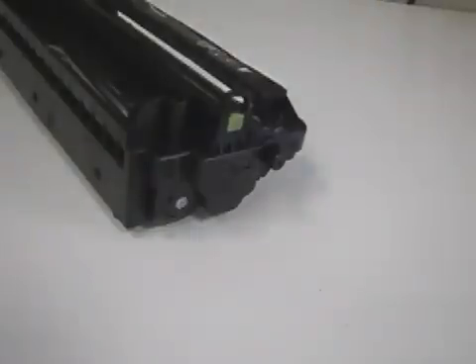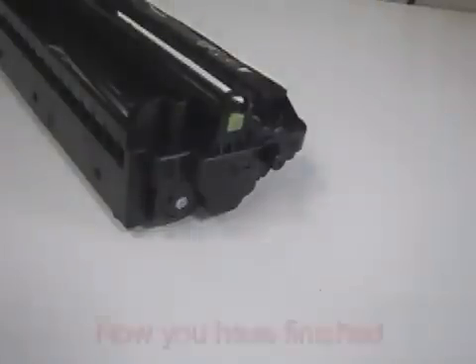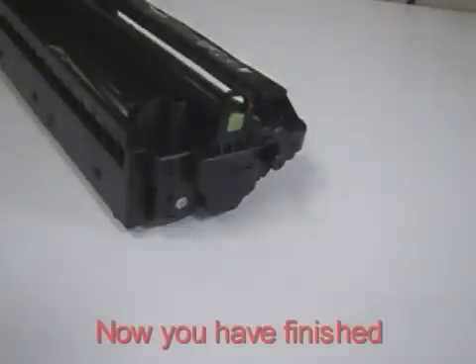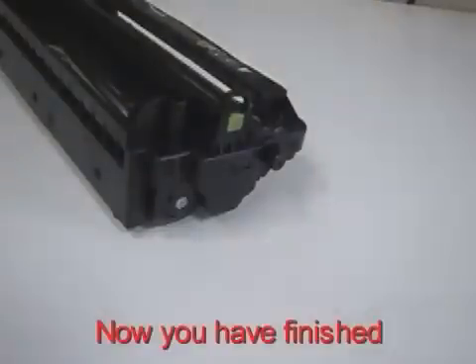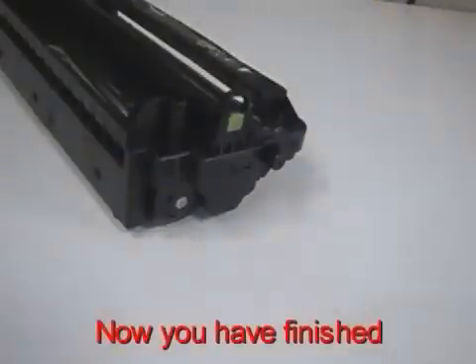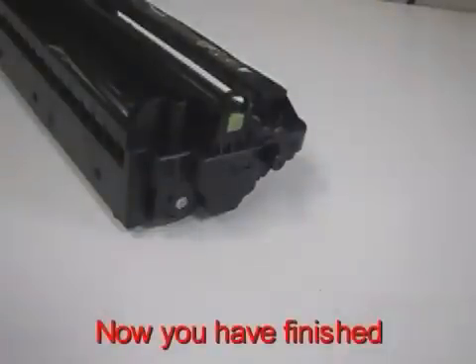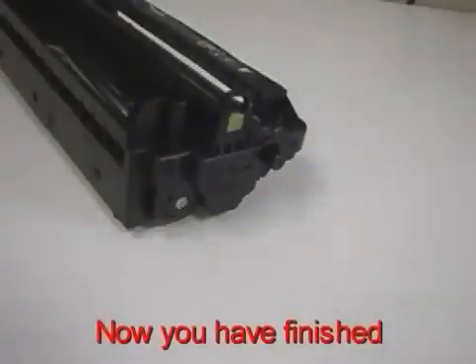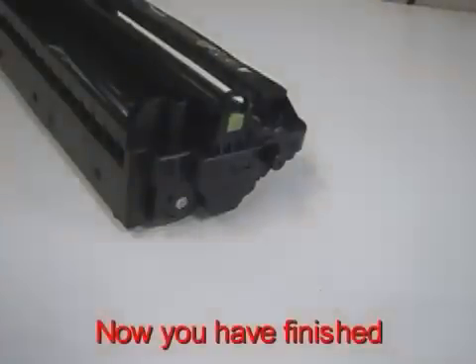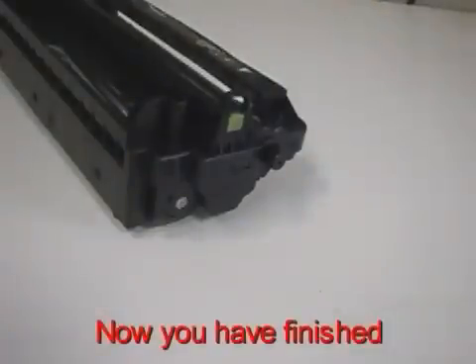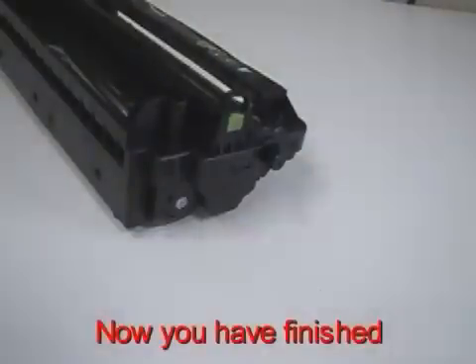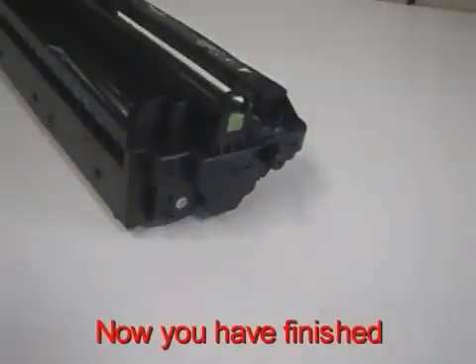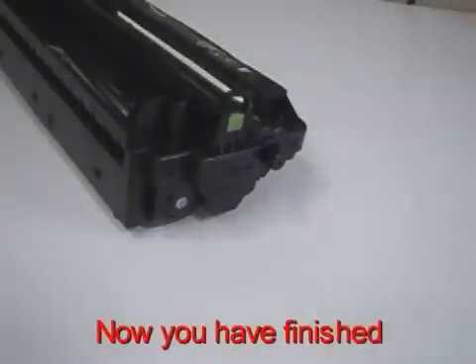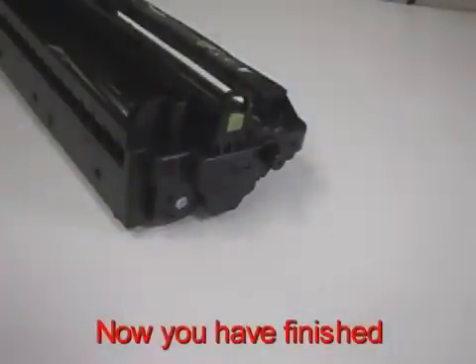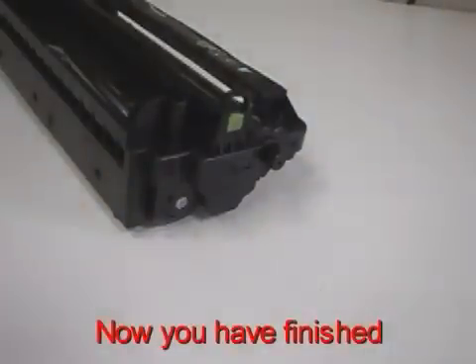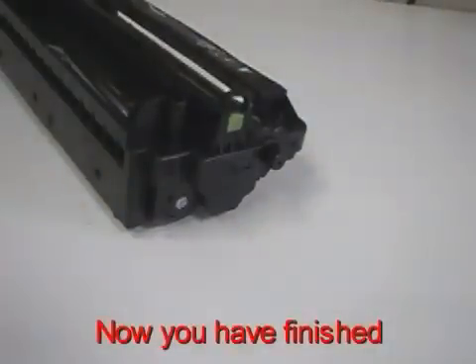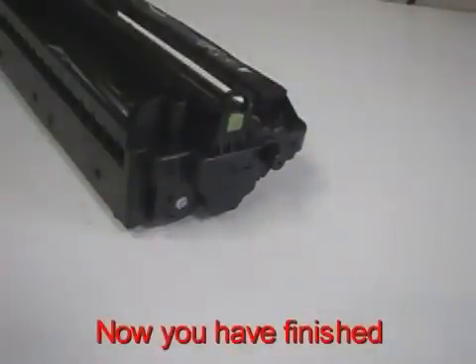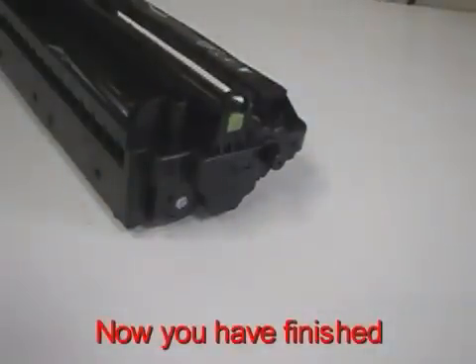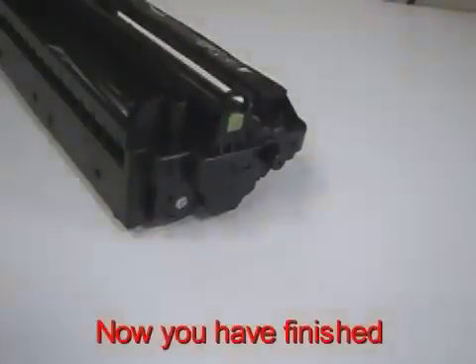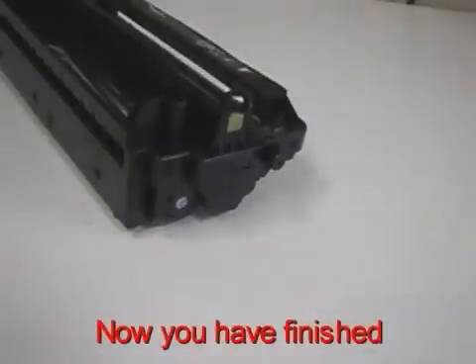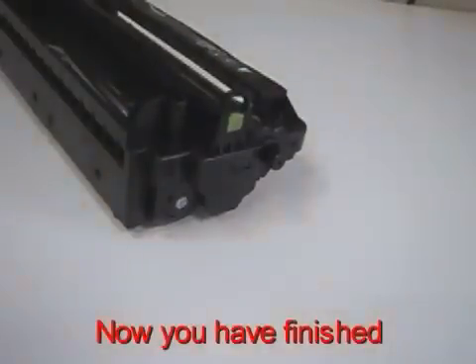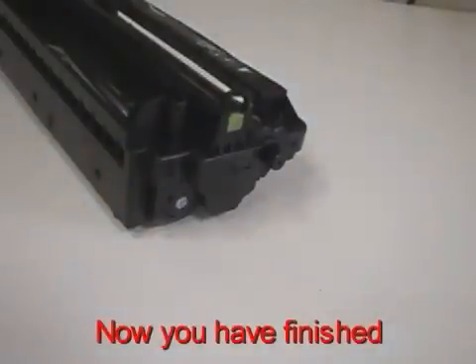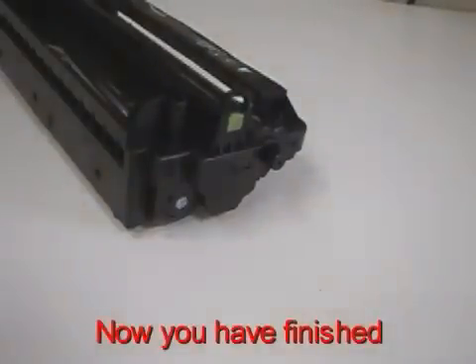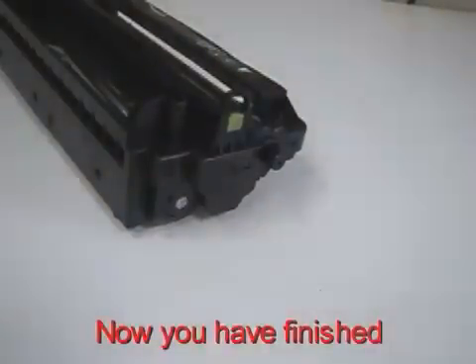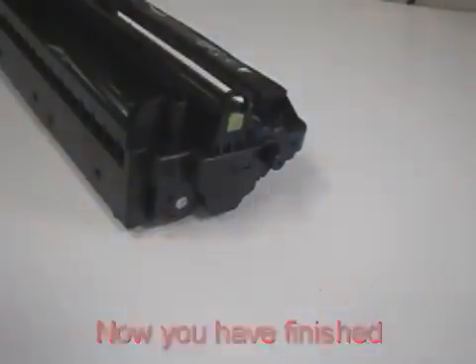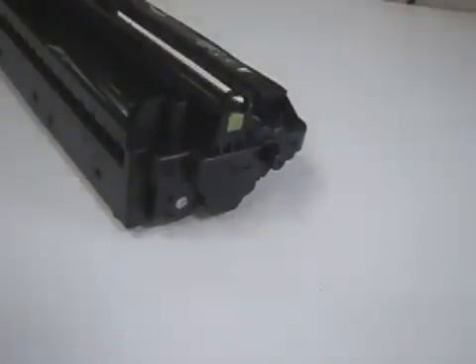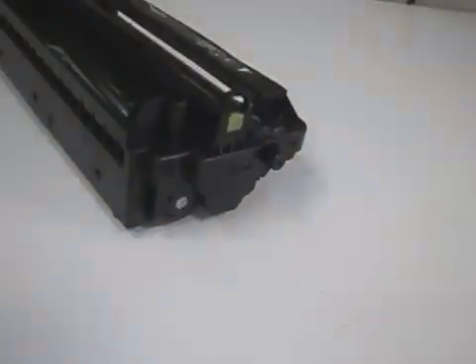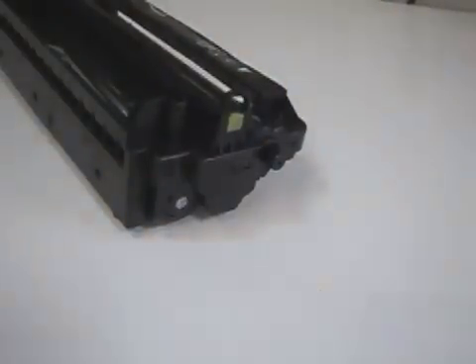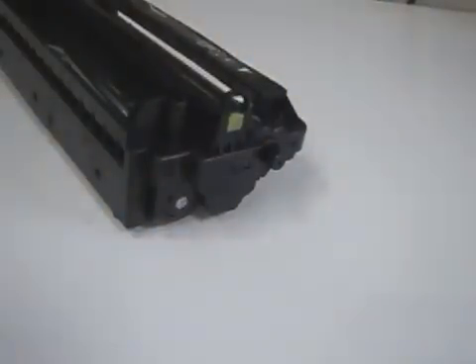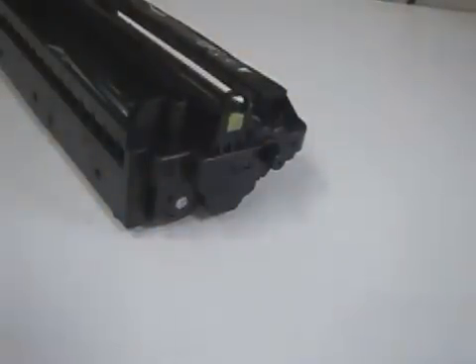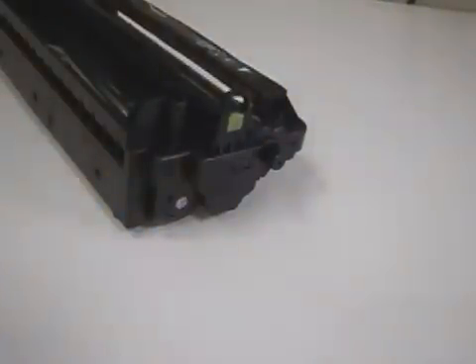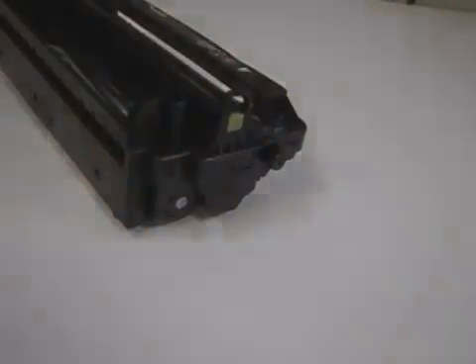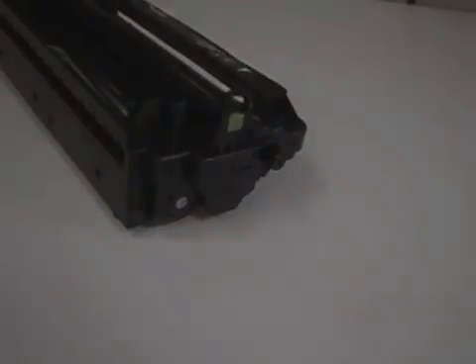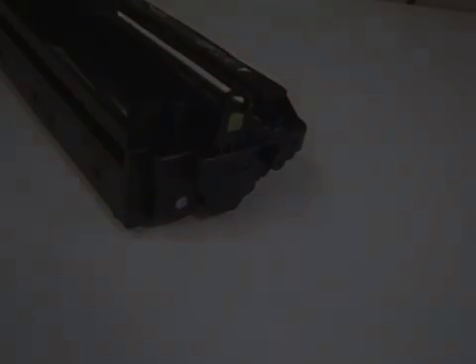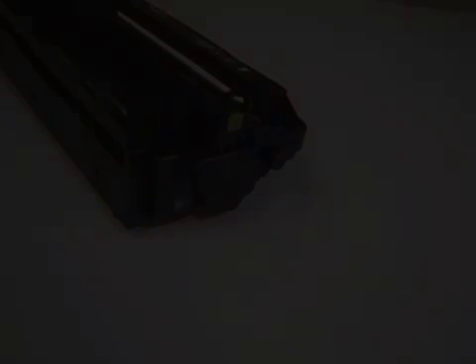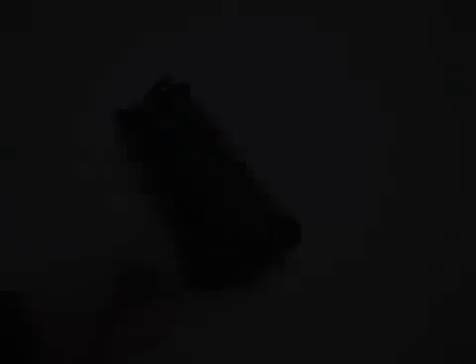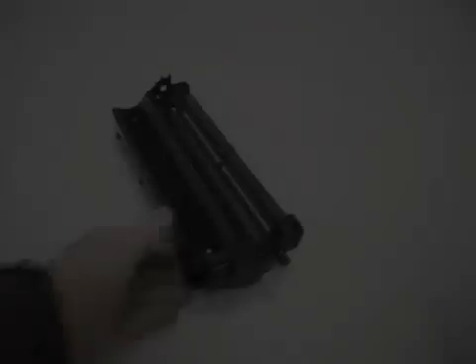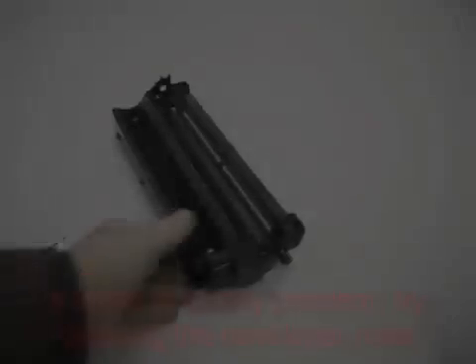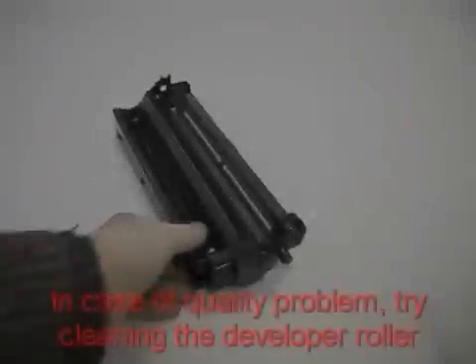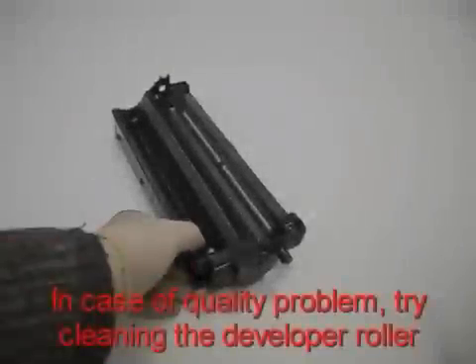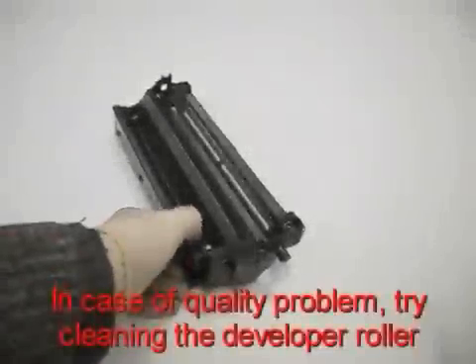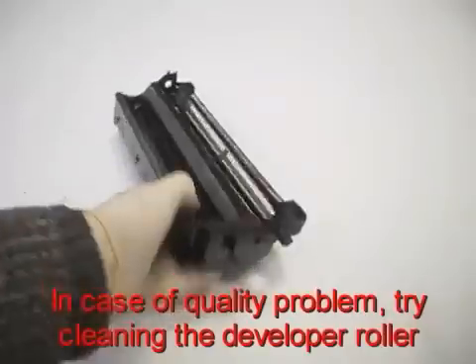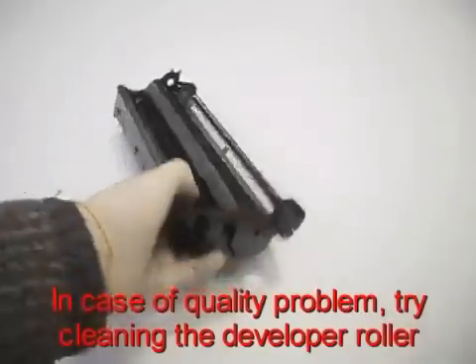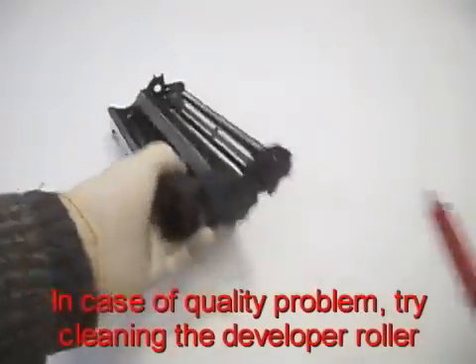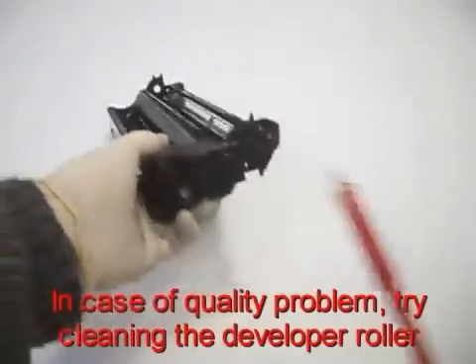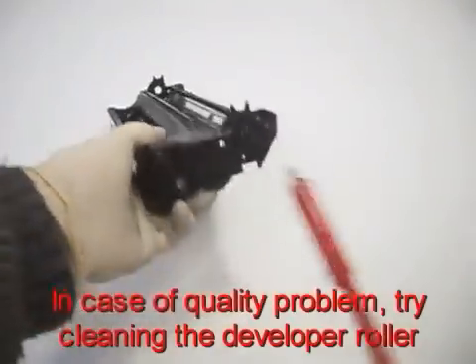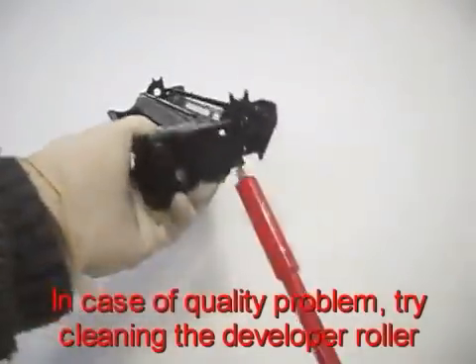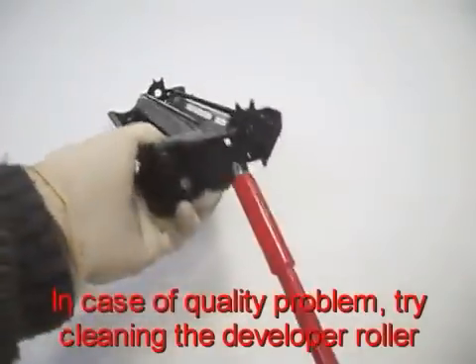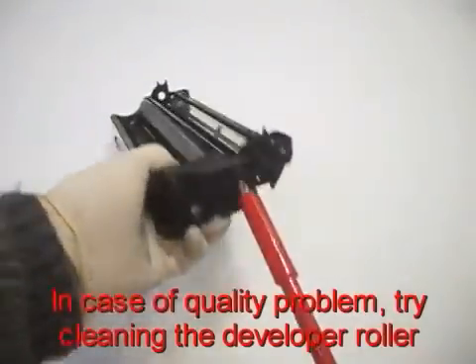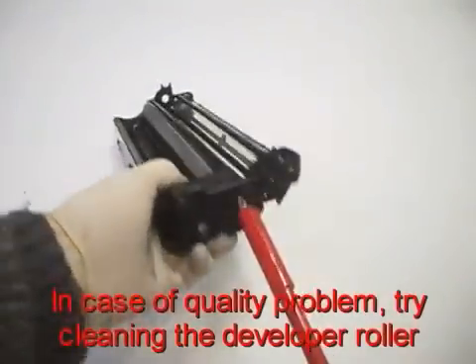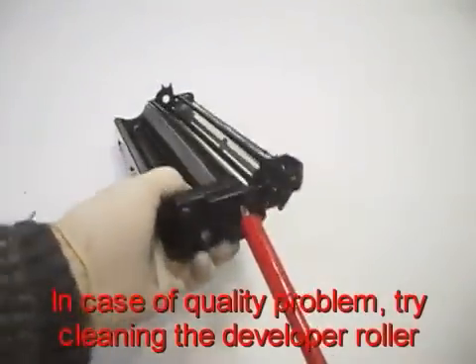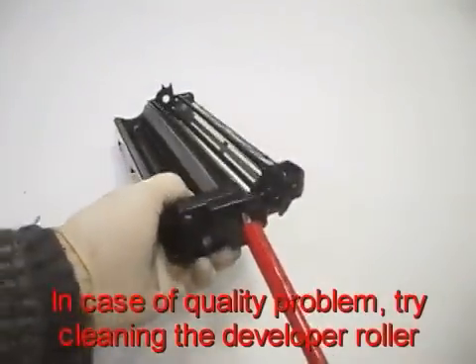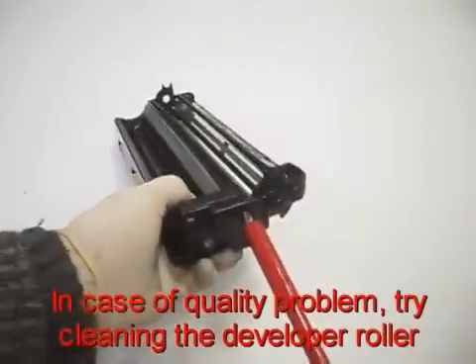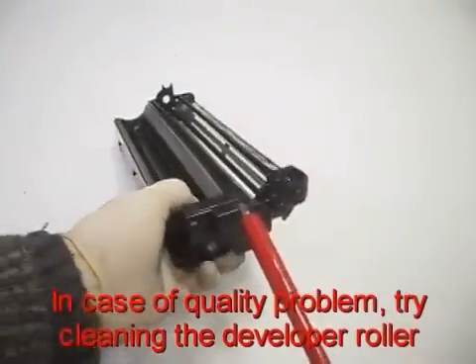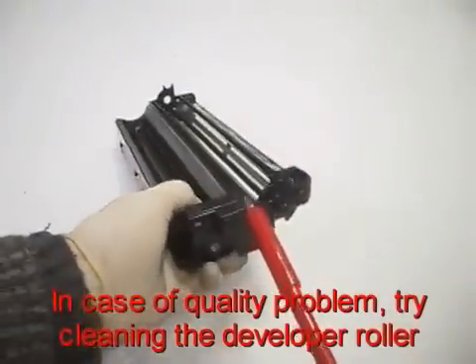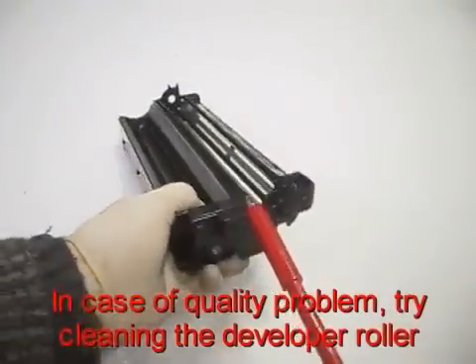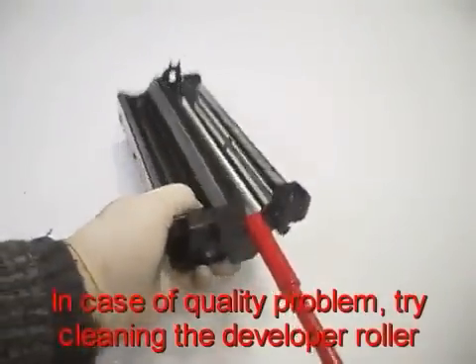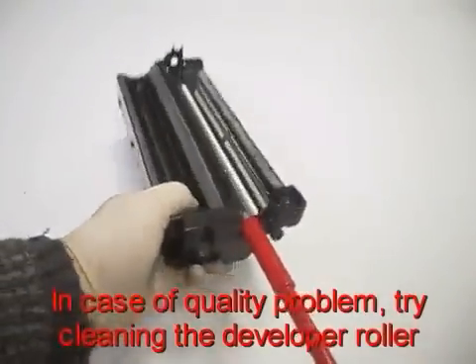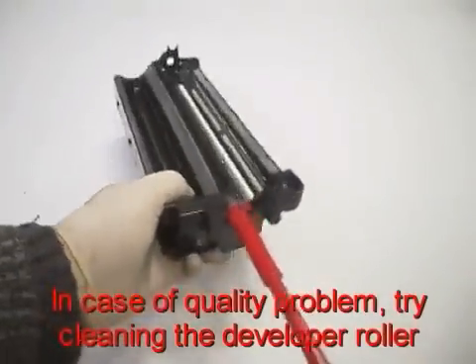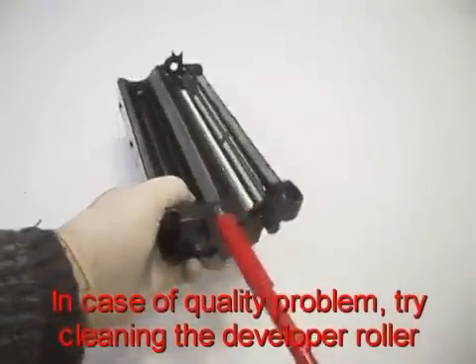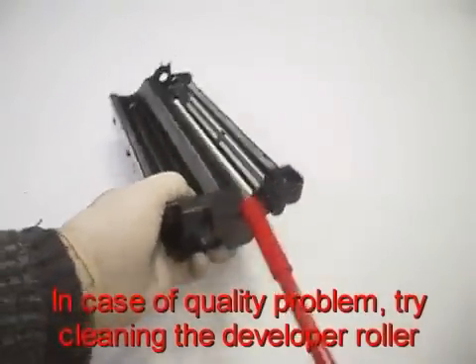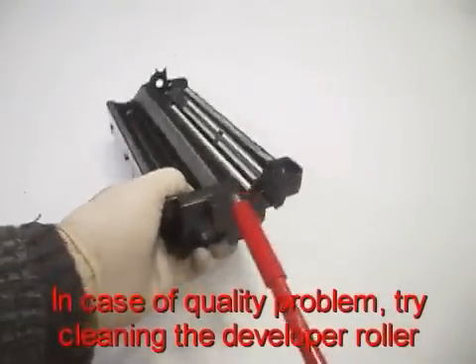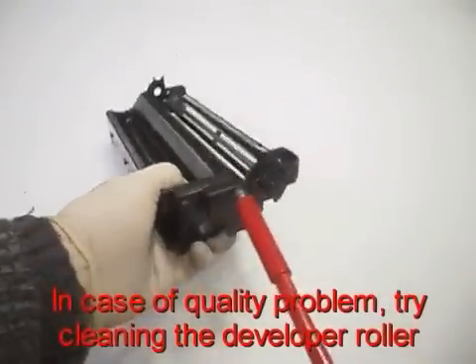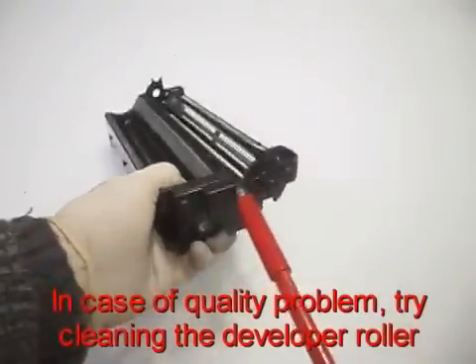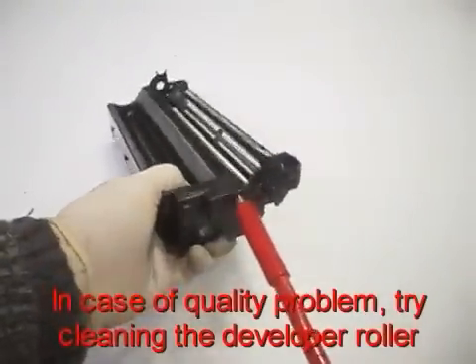Now you have finished. In case of a quality problem, try cleaning the developer roller.